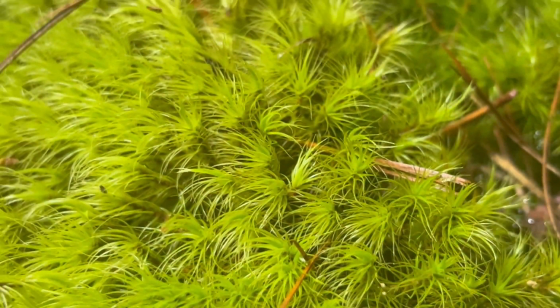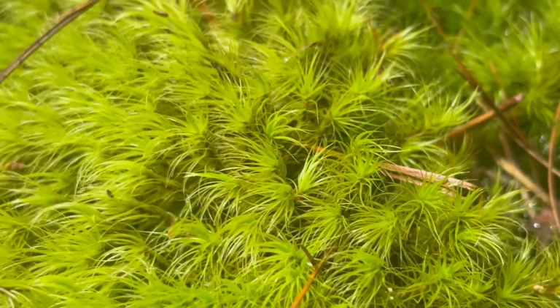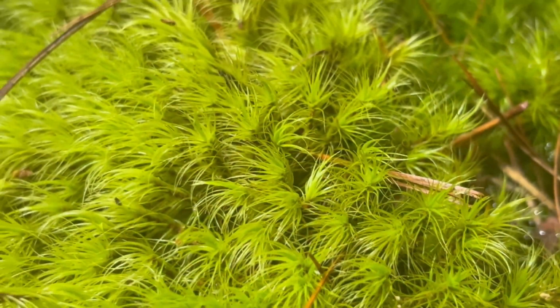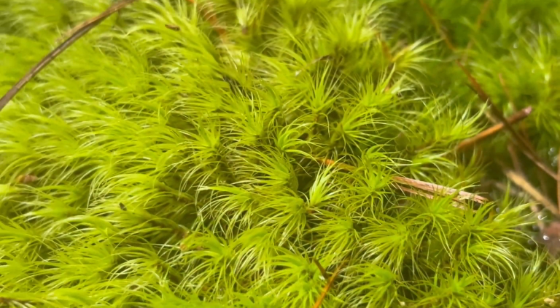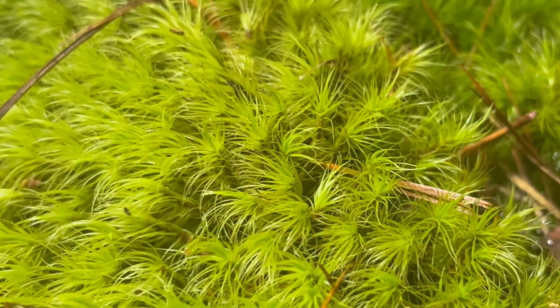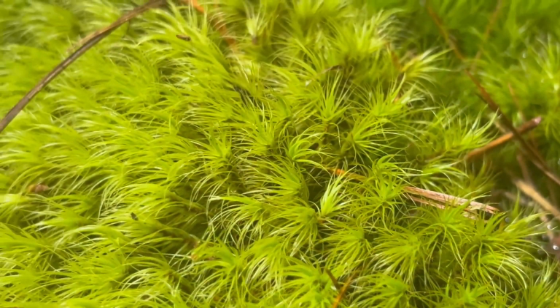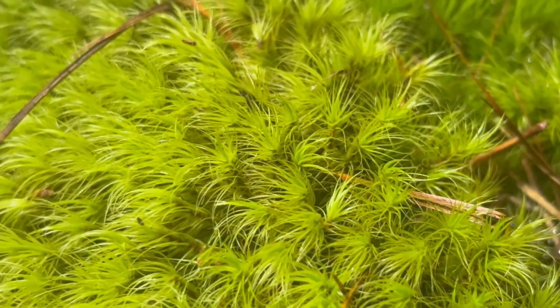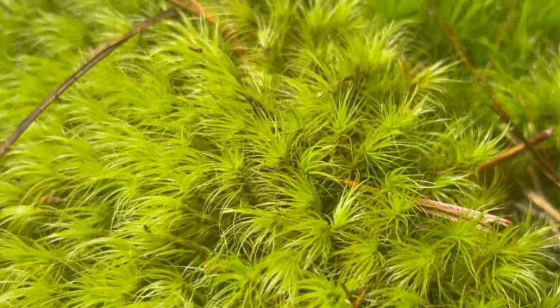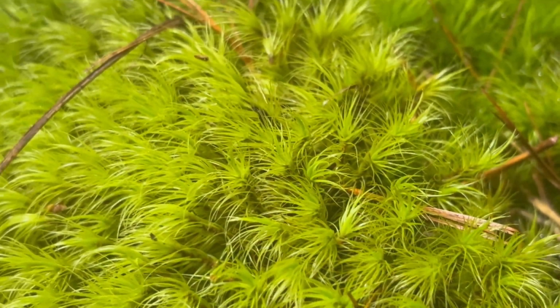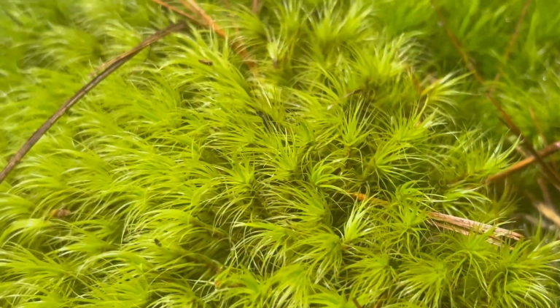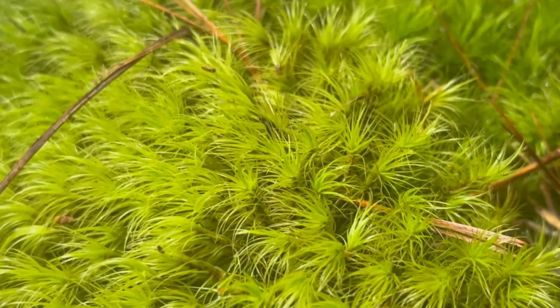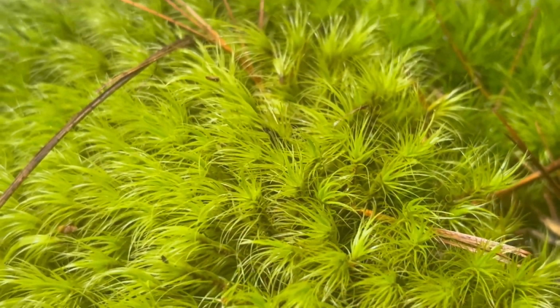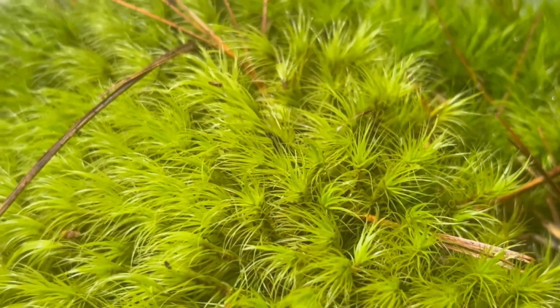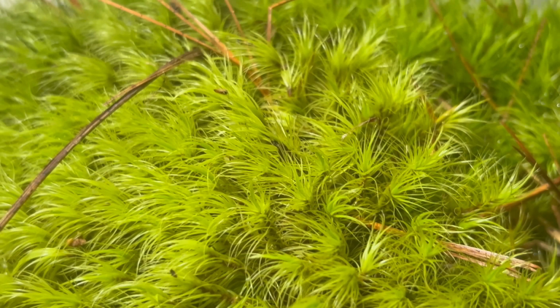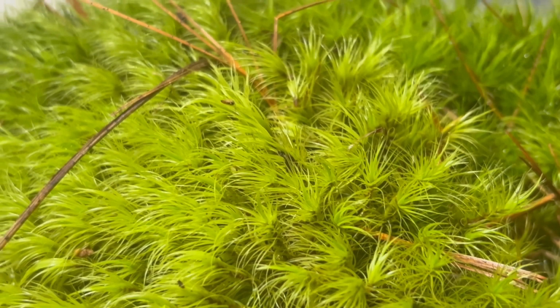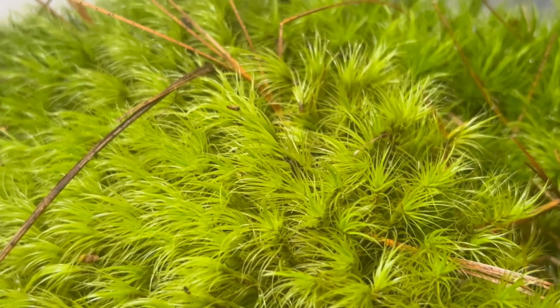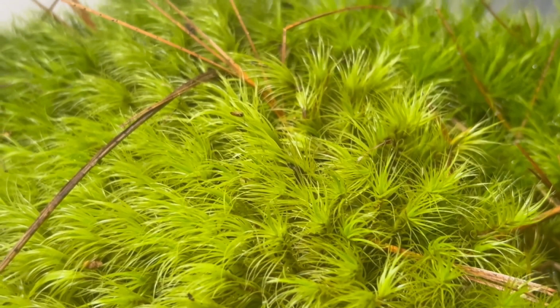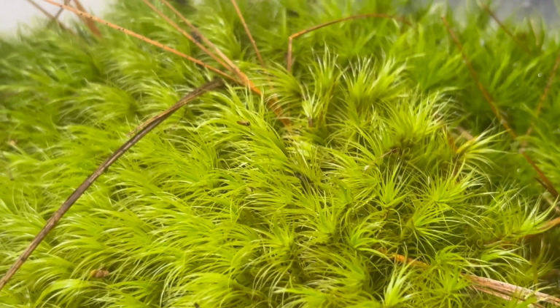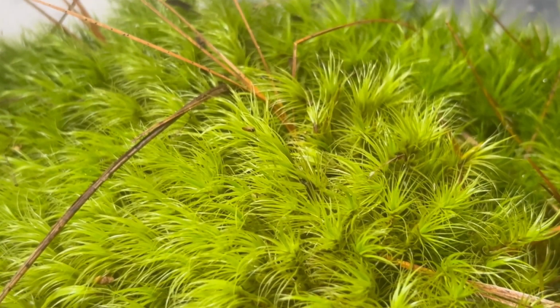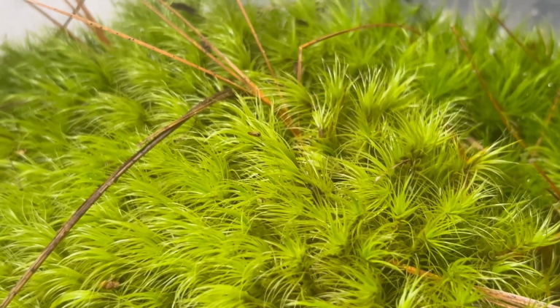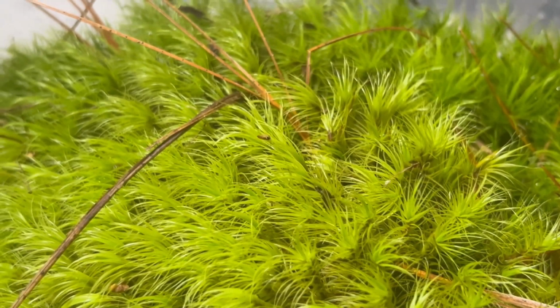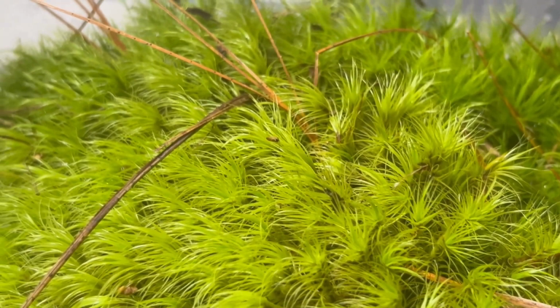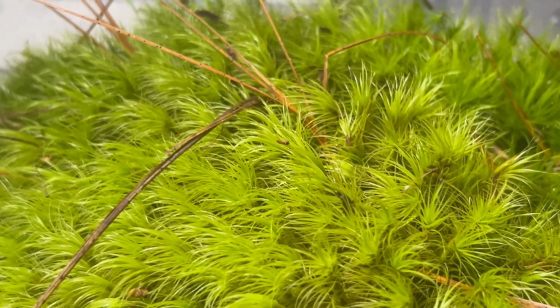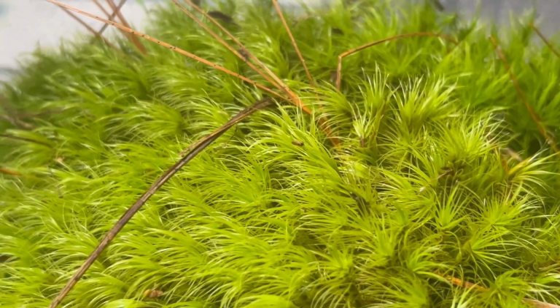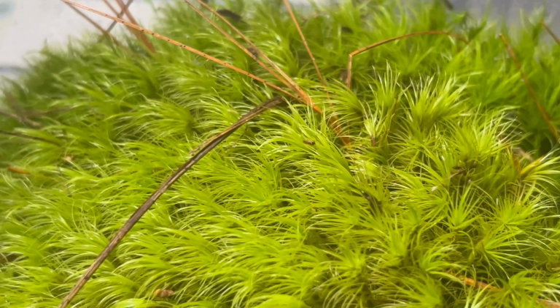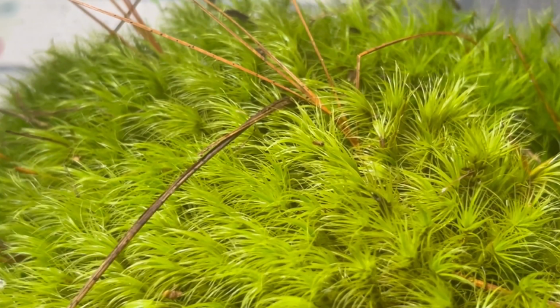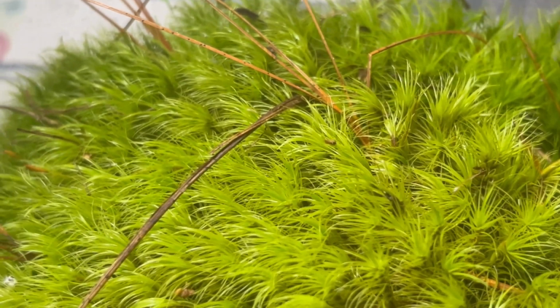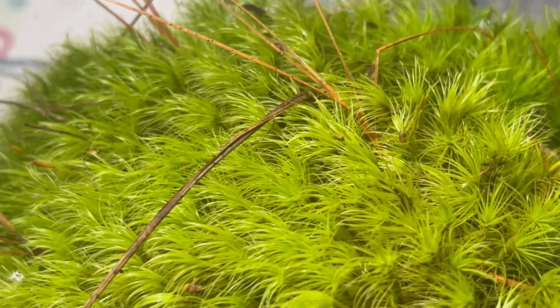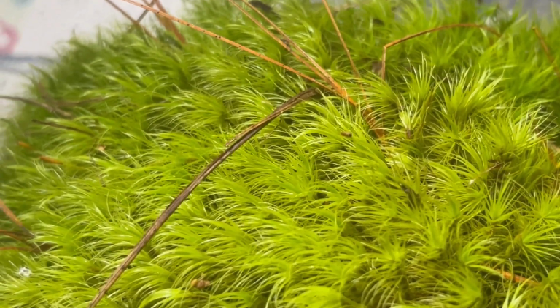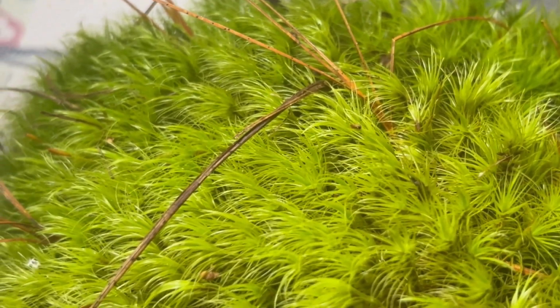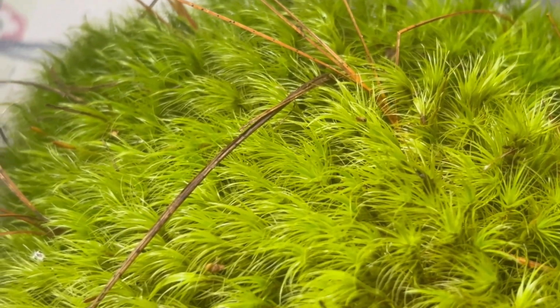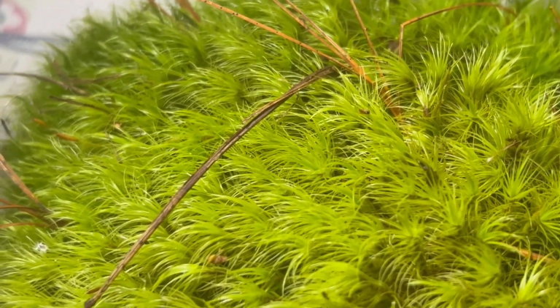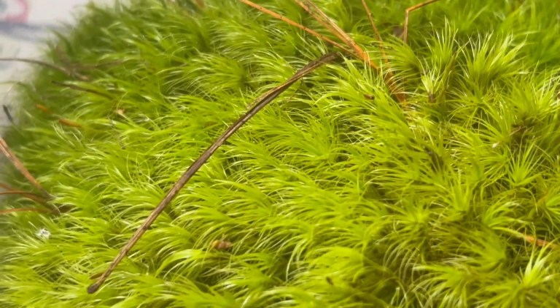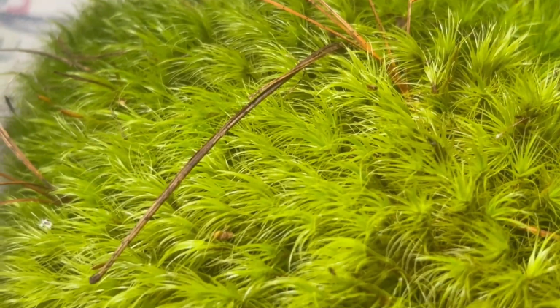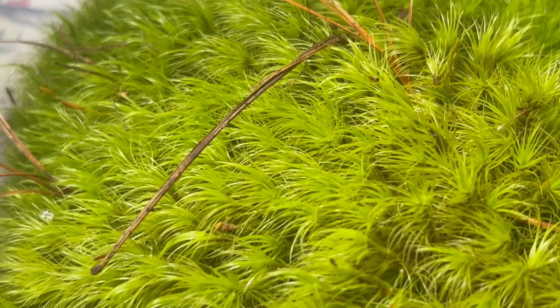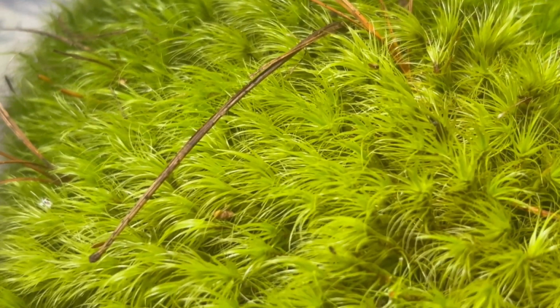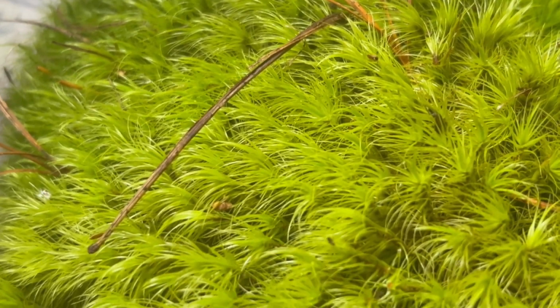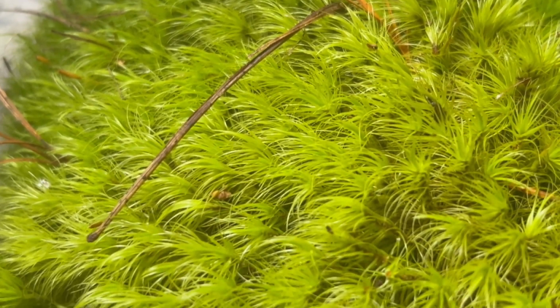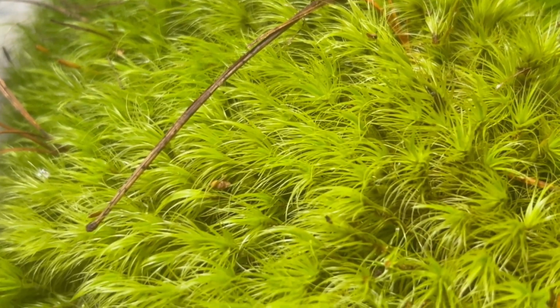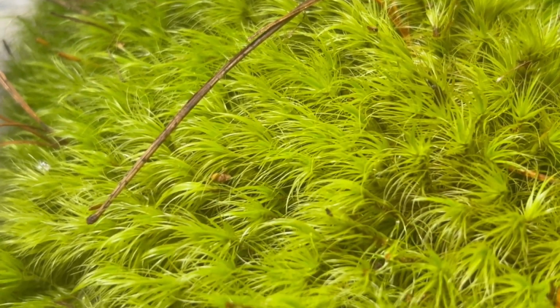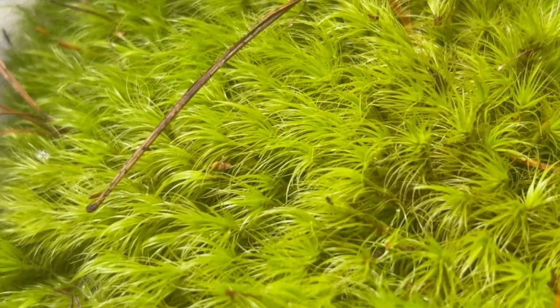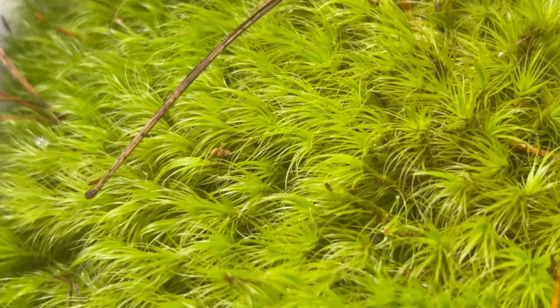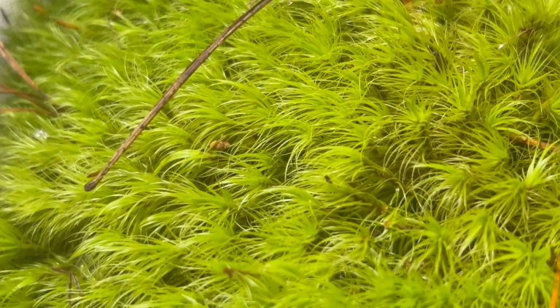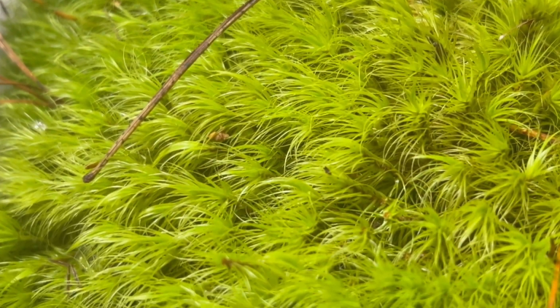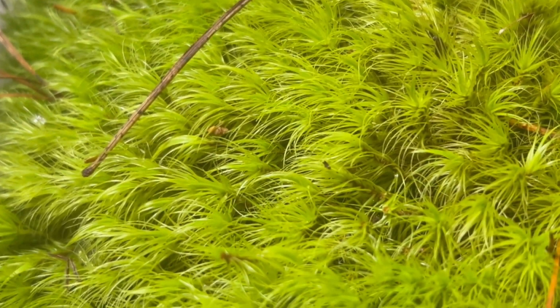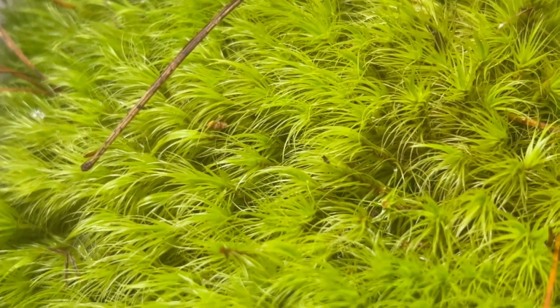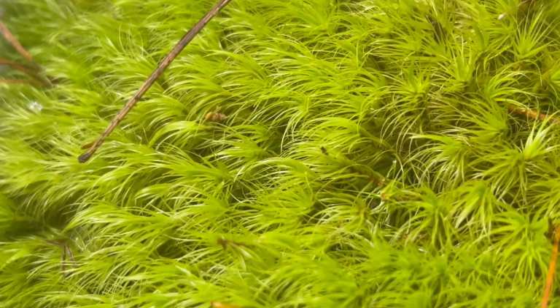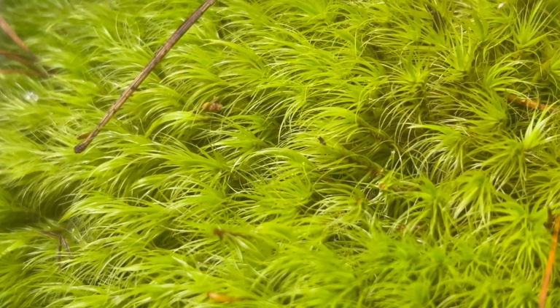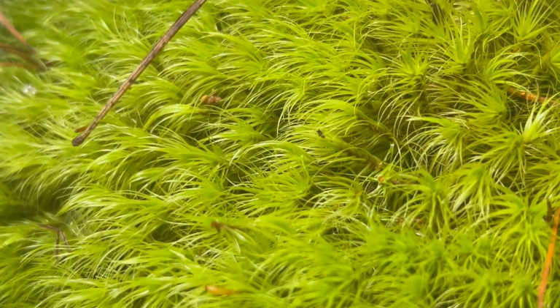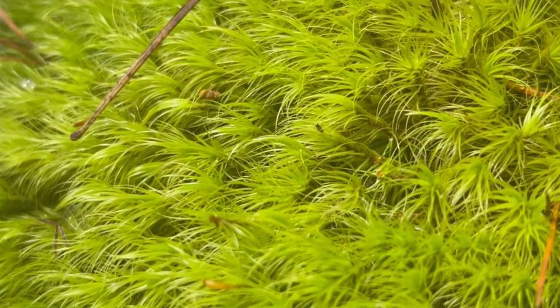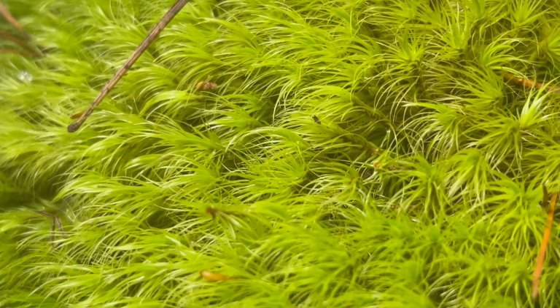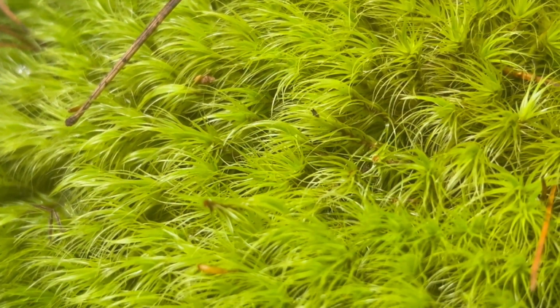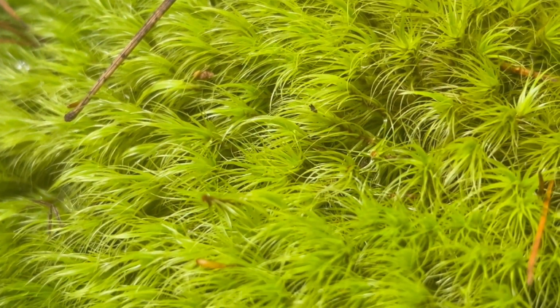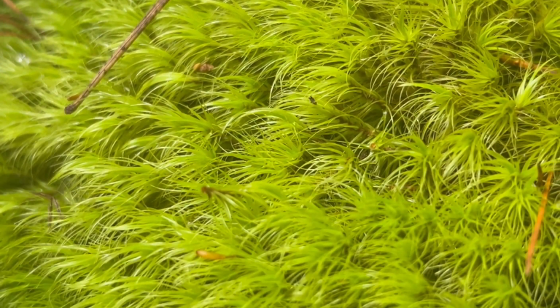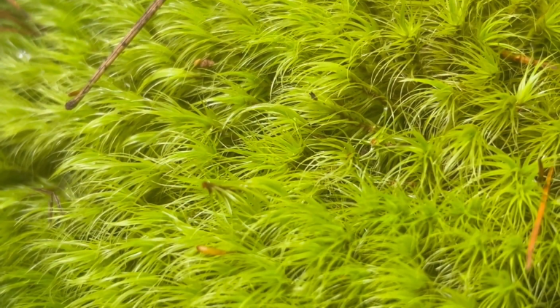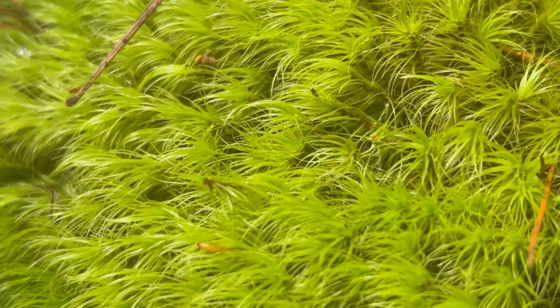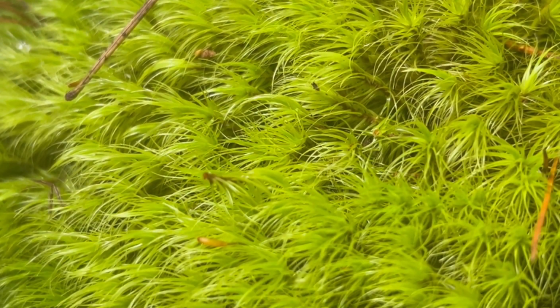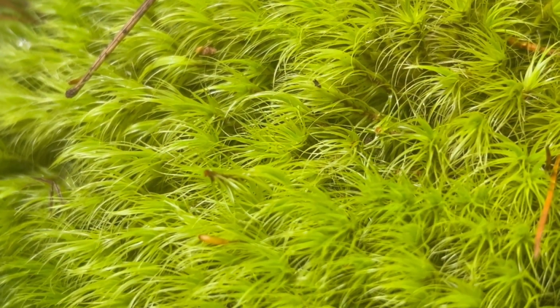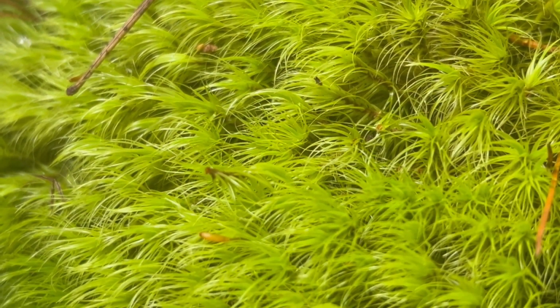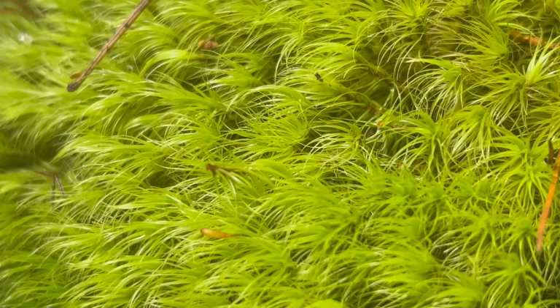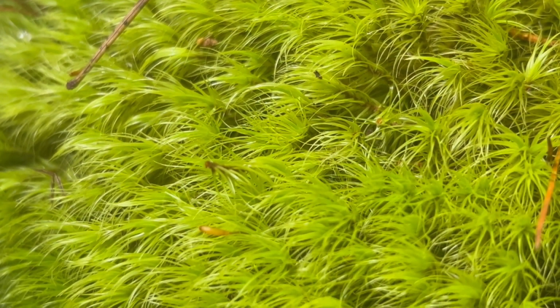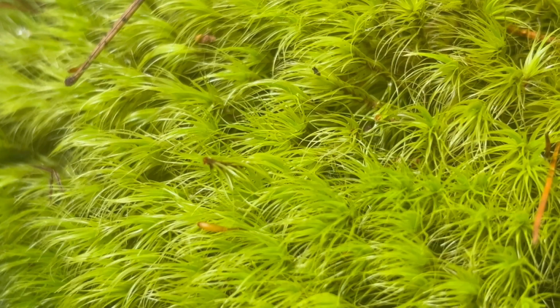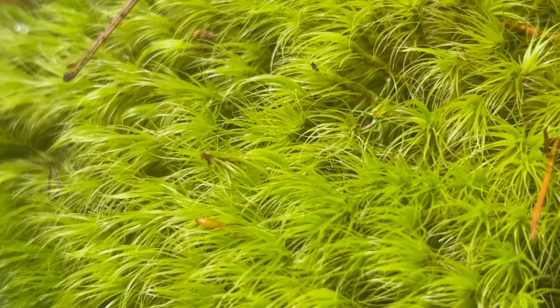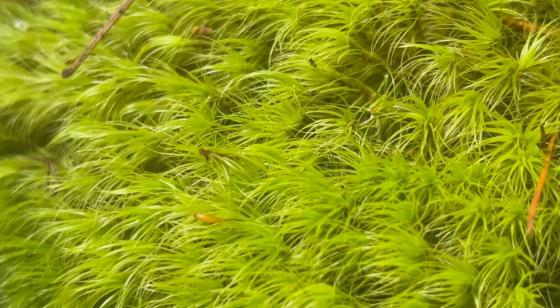During the sporulation period, windswept broom moss produces tiny capsules at the tips of its stems, releasing spores for reproduction.